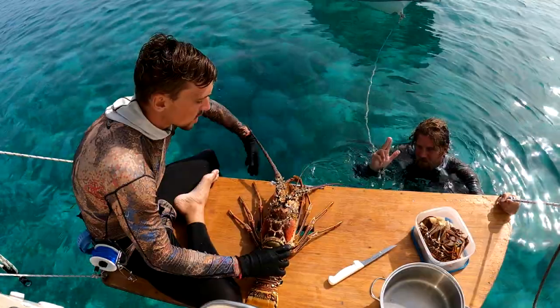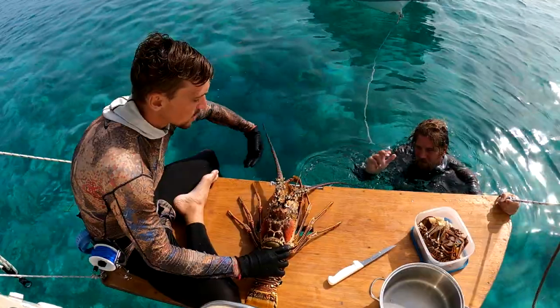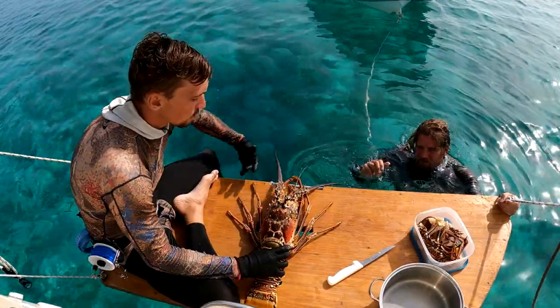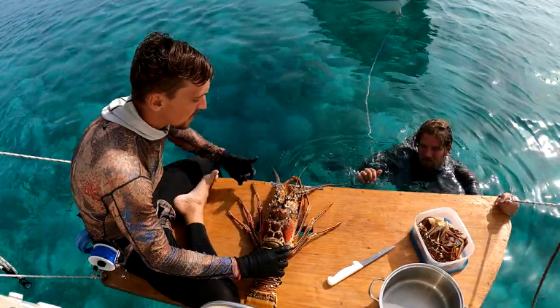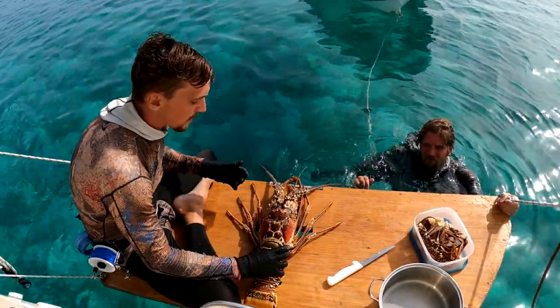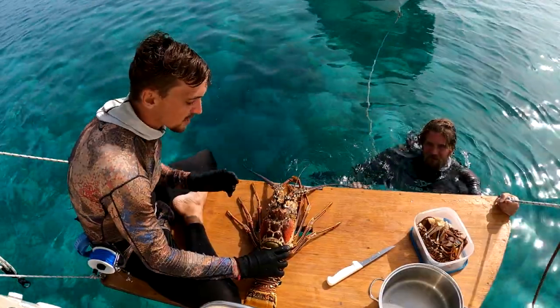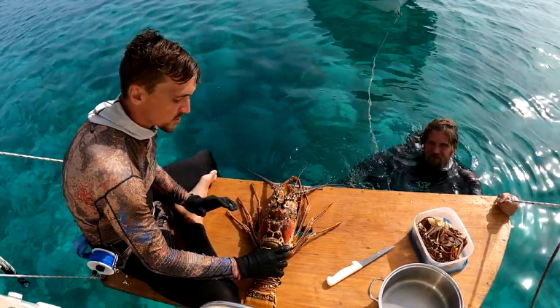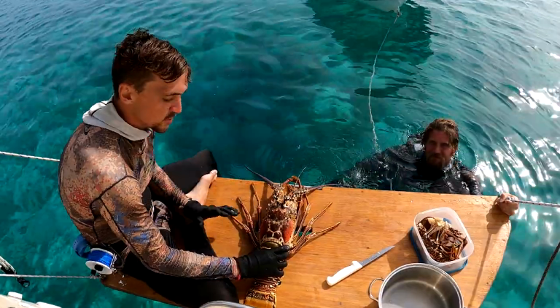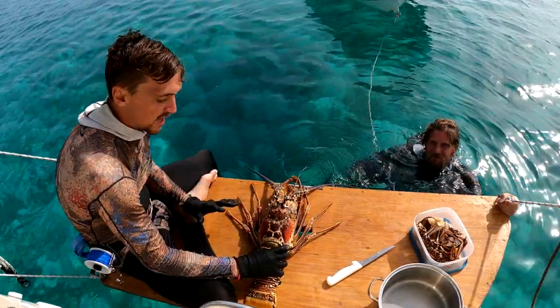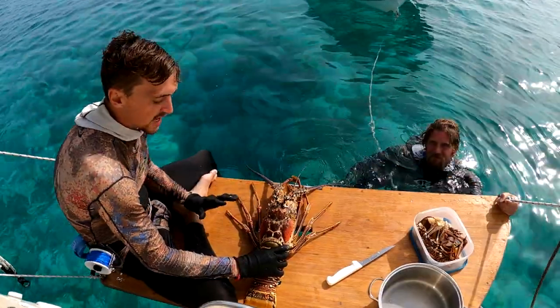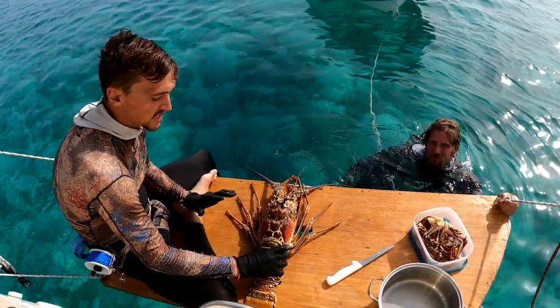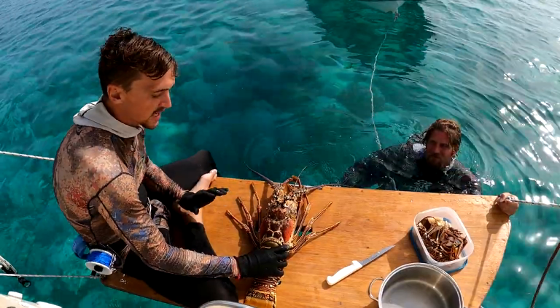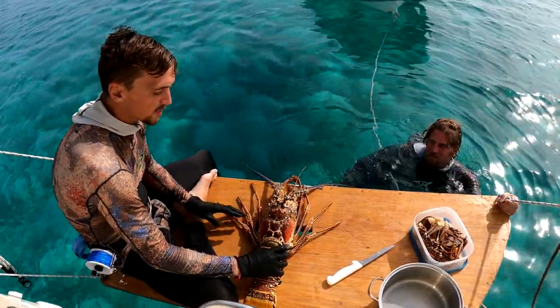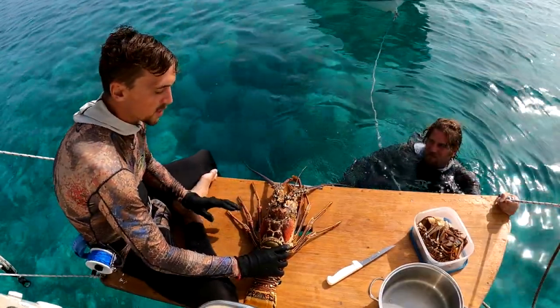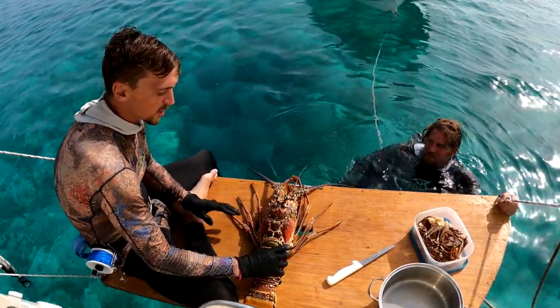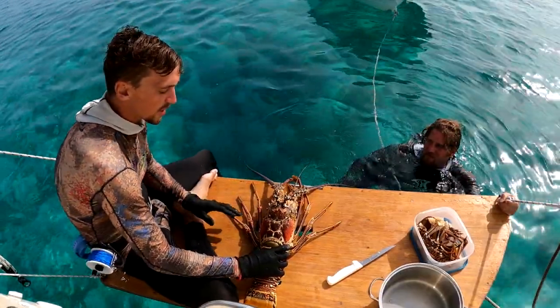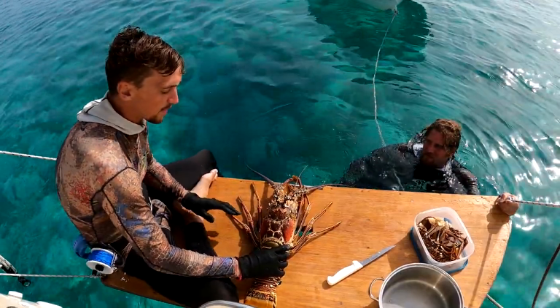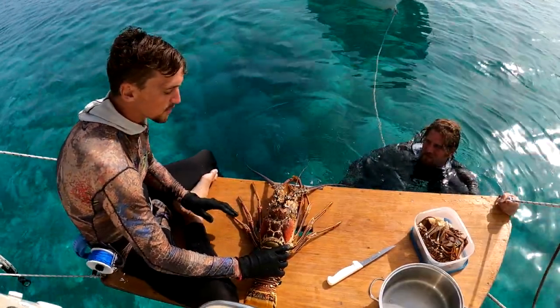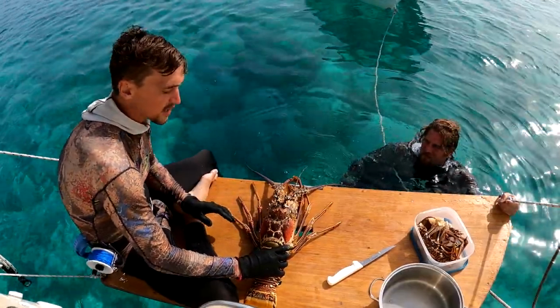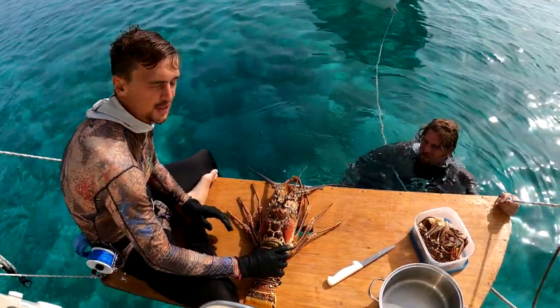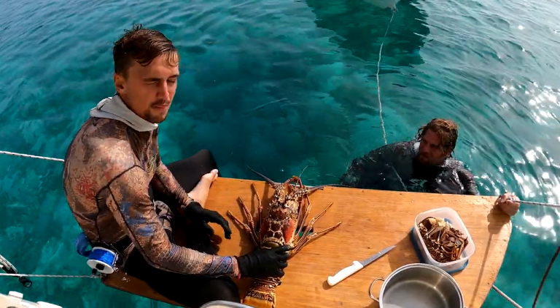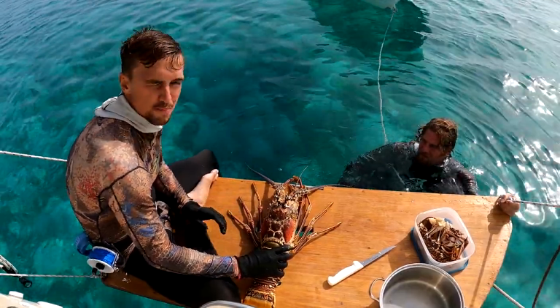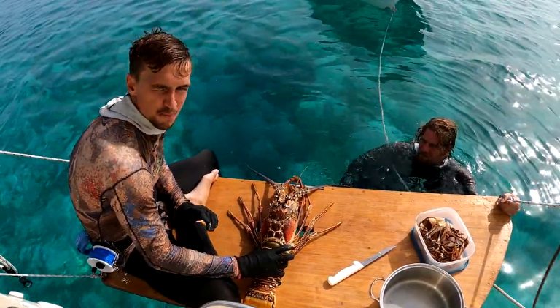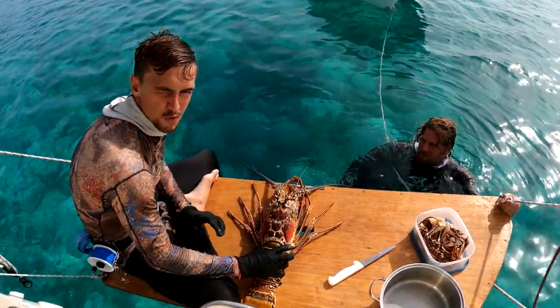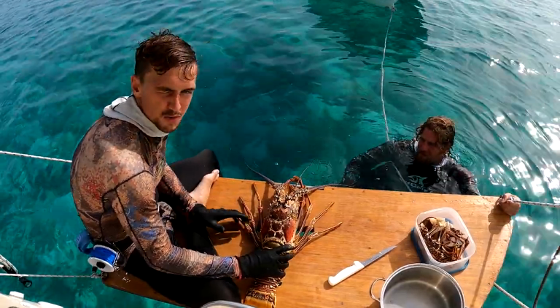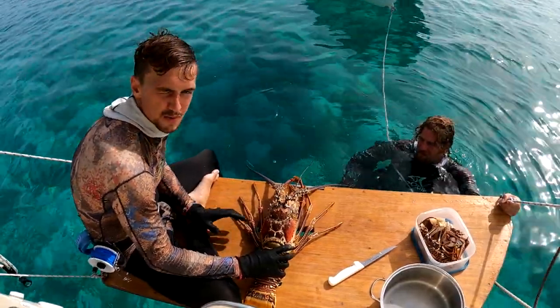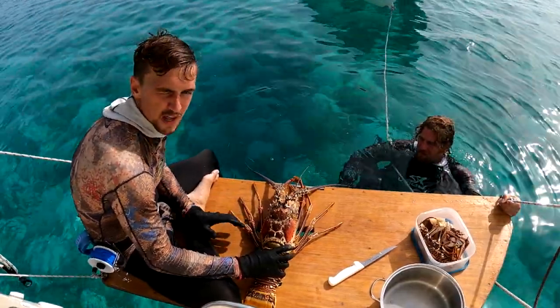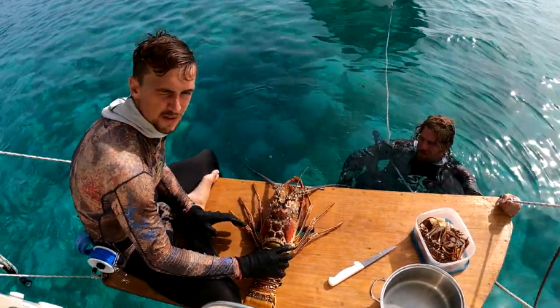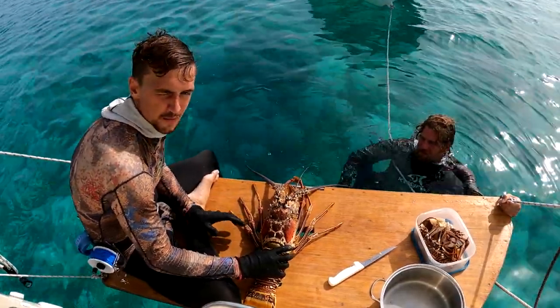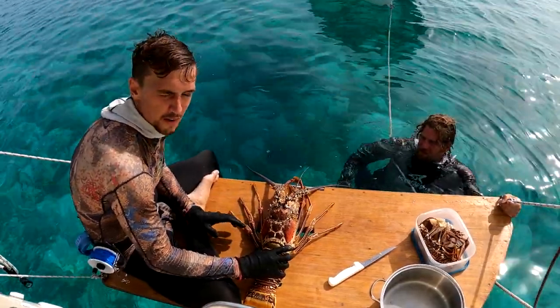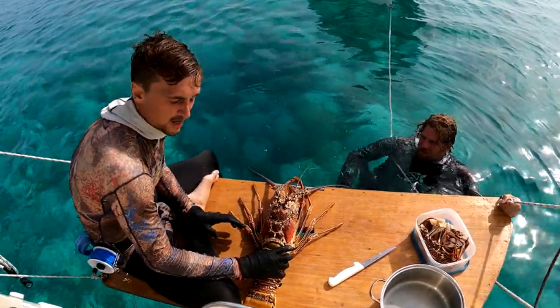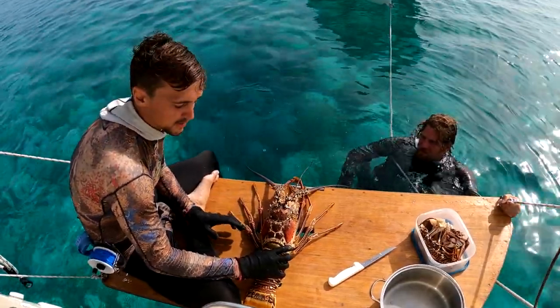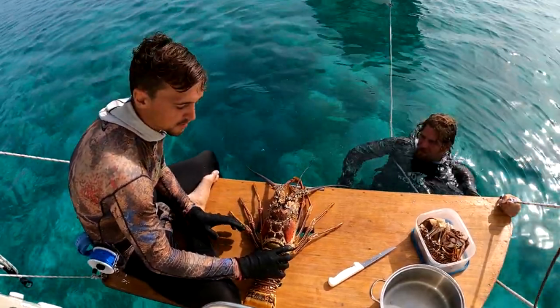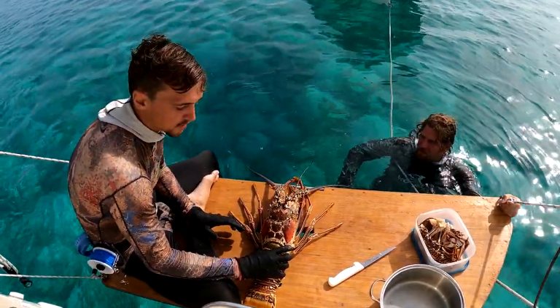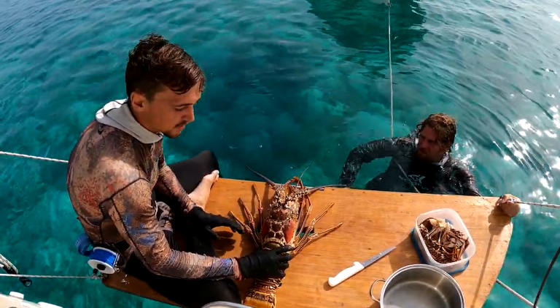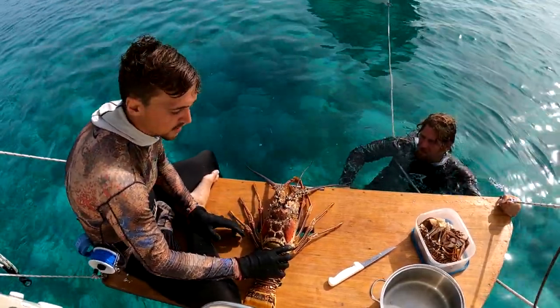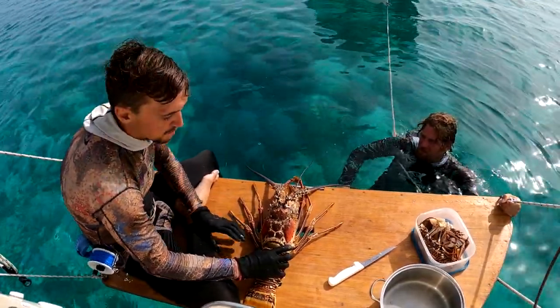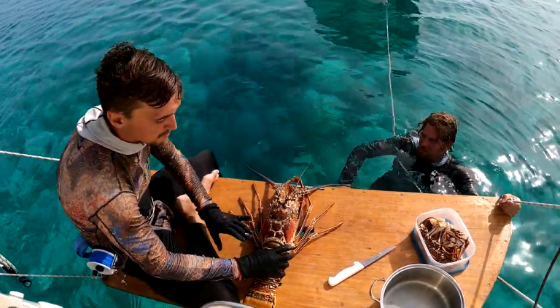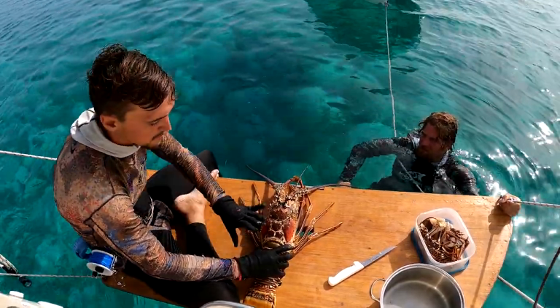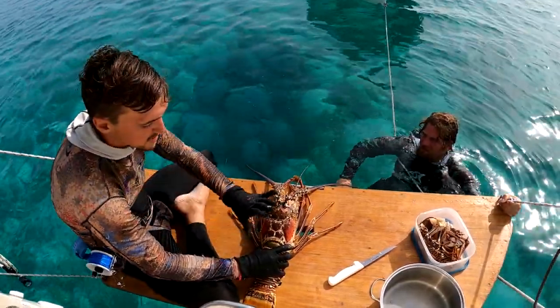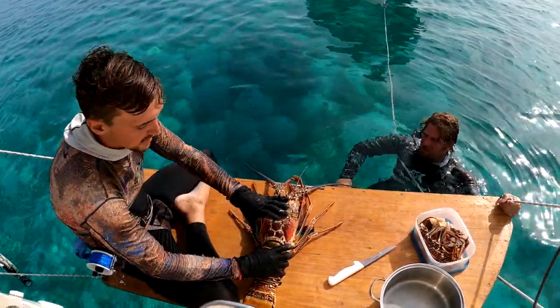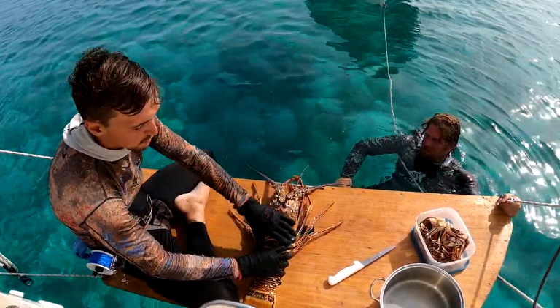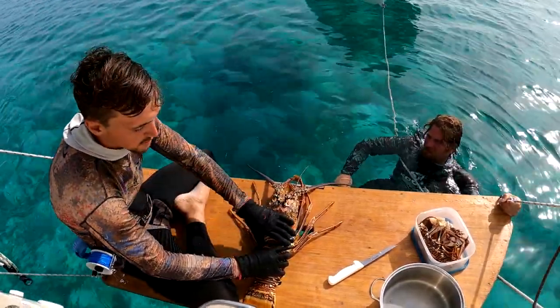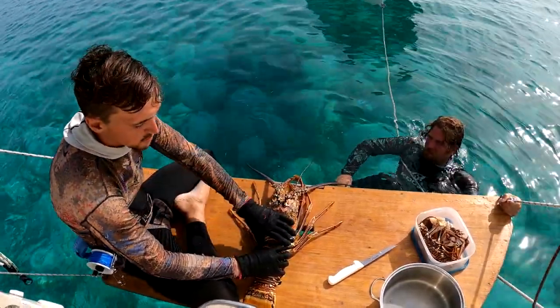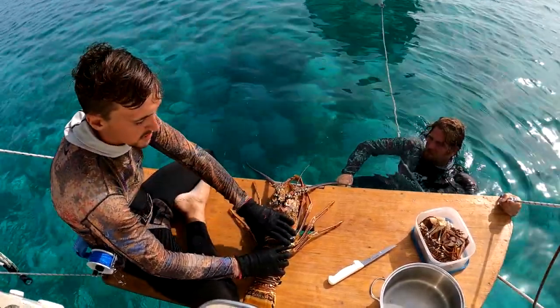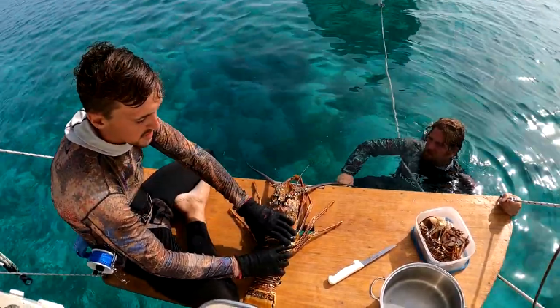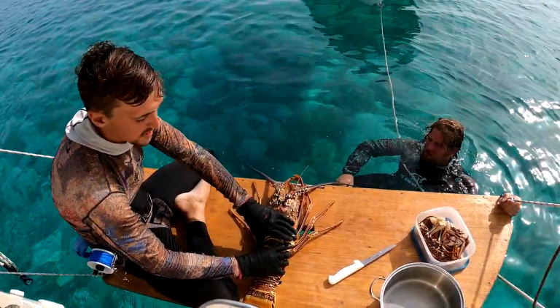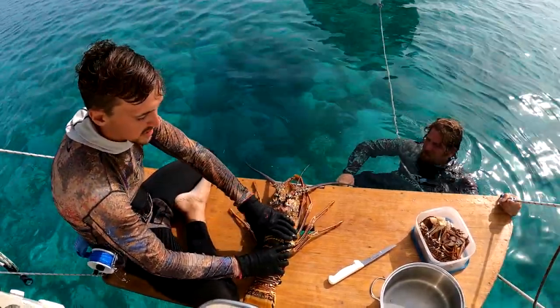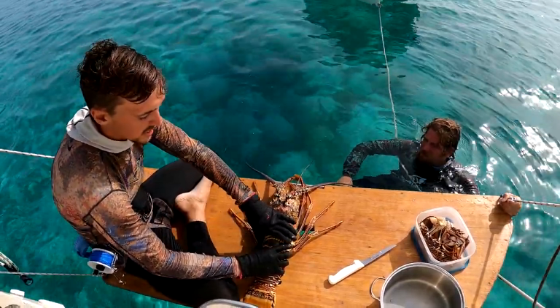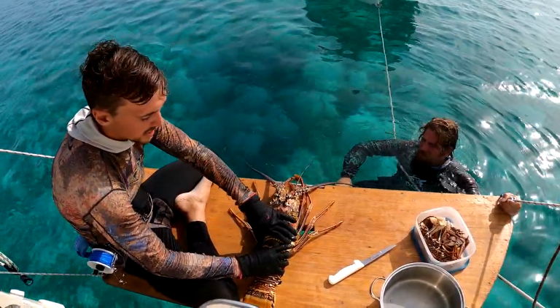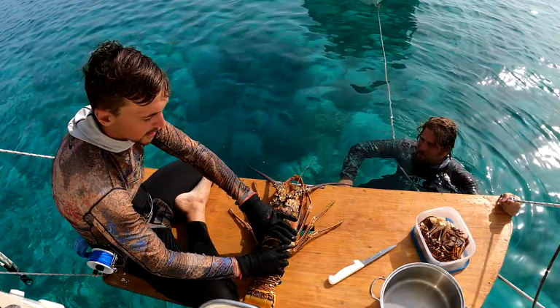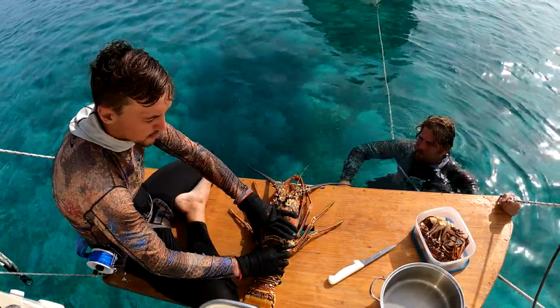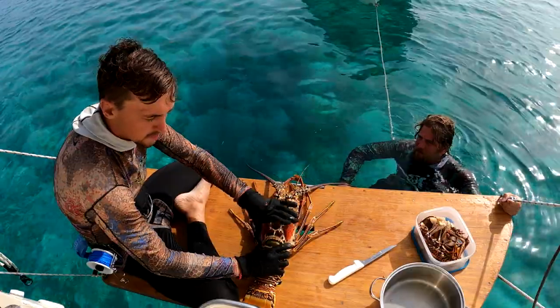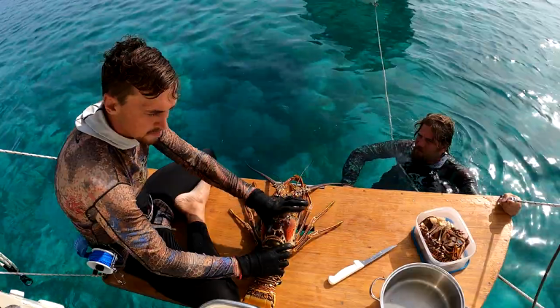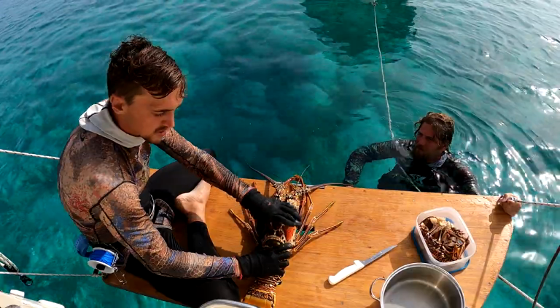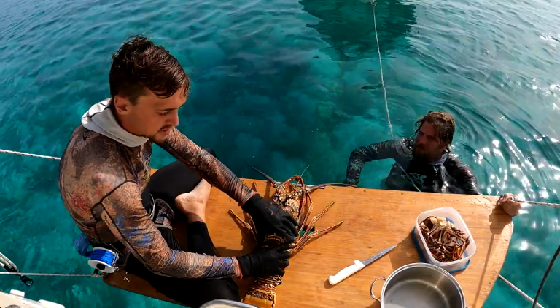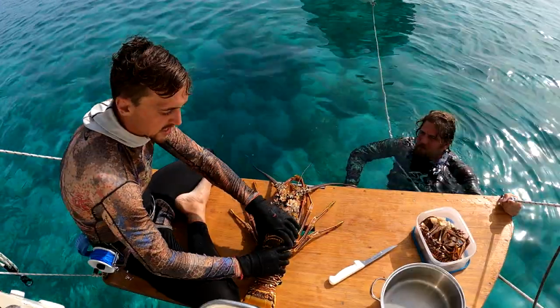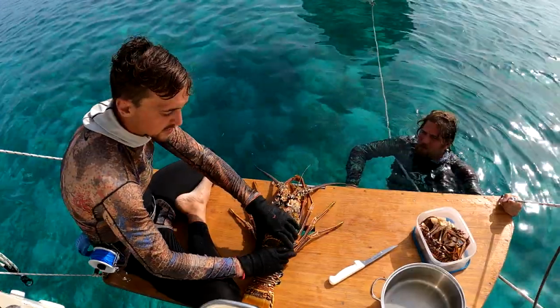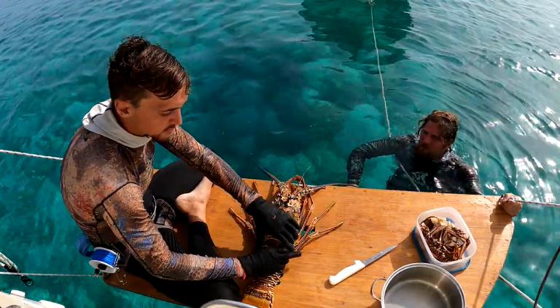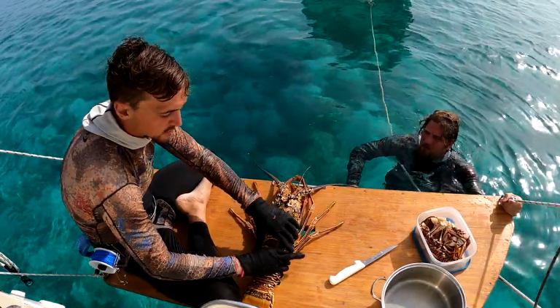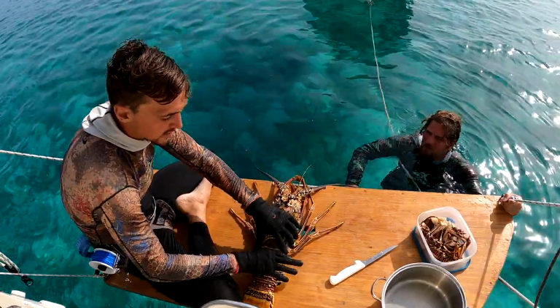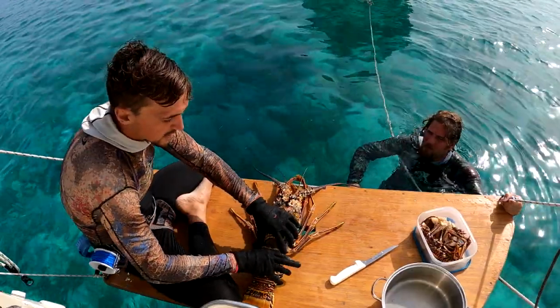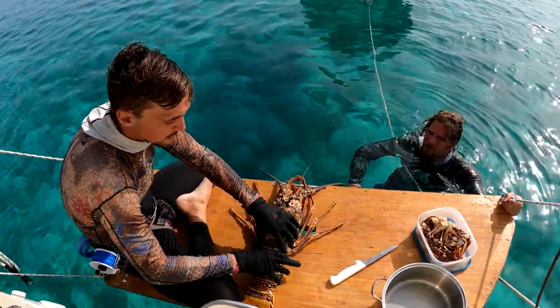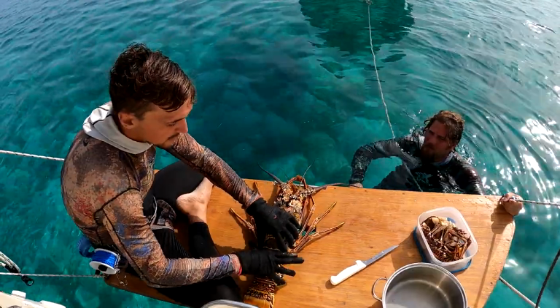Right now I'm going to show you how to take apart a lobster and get the most meat out of it possible. Pretty much everybody knows how to take the tail out, but just in case I'll show you anyway.